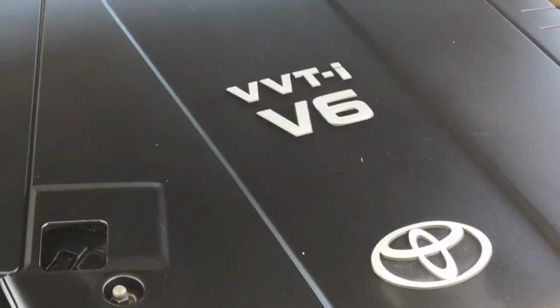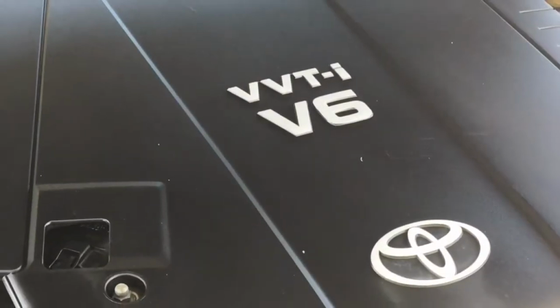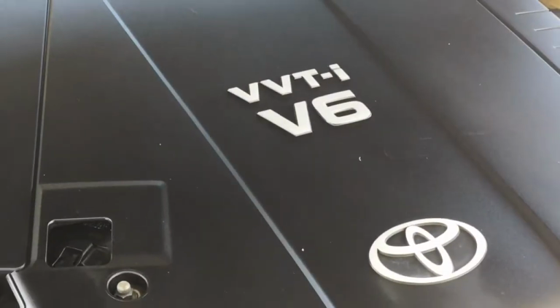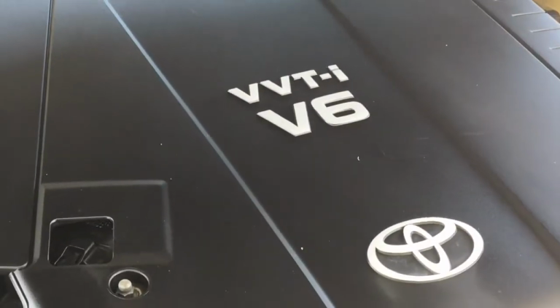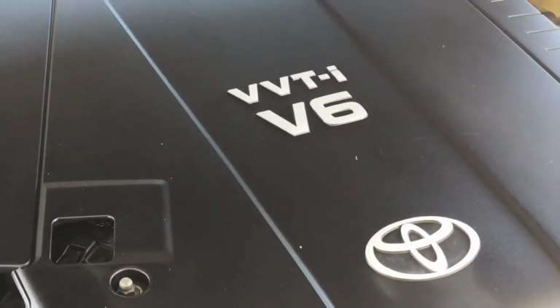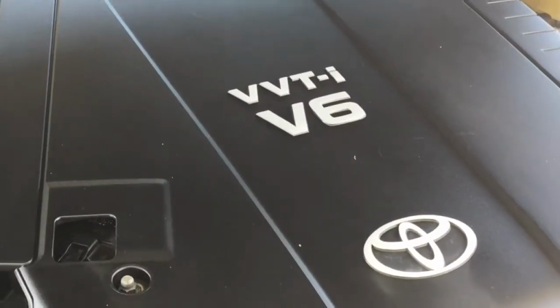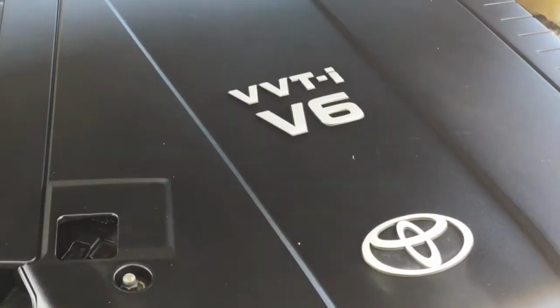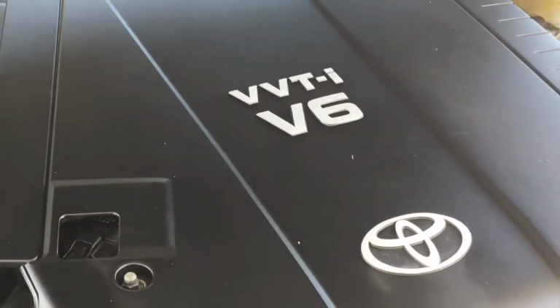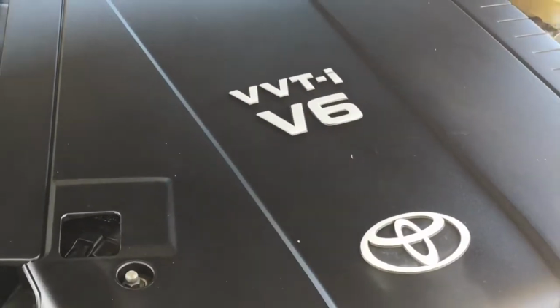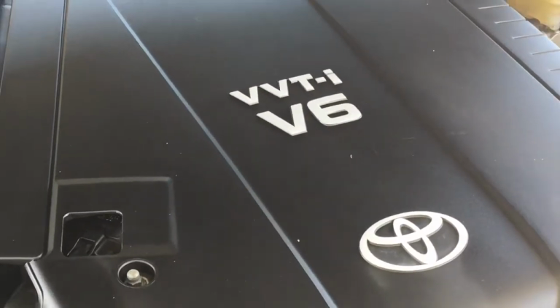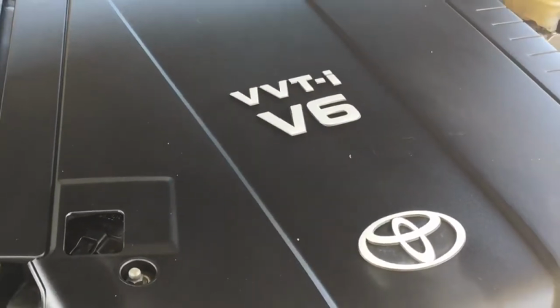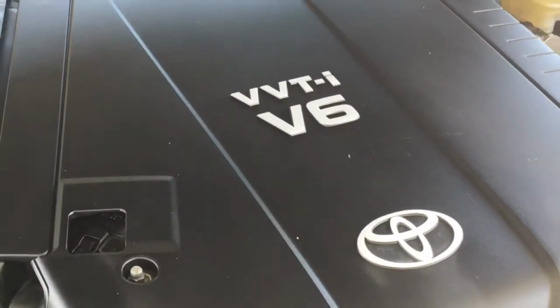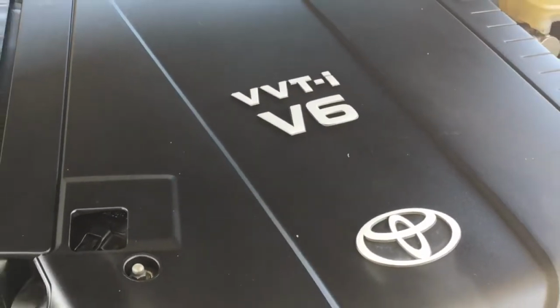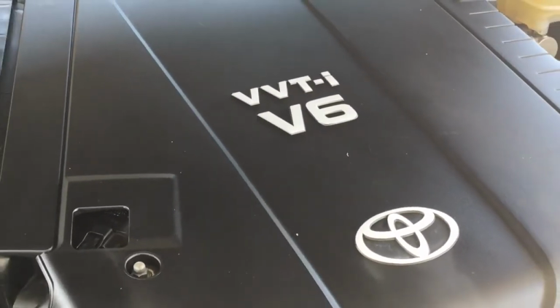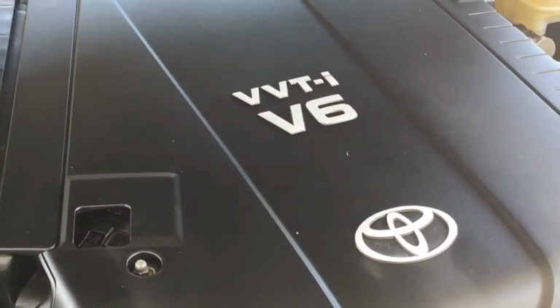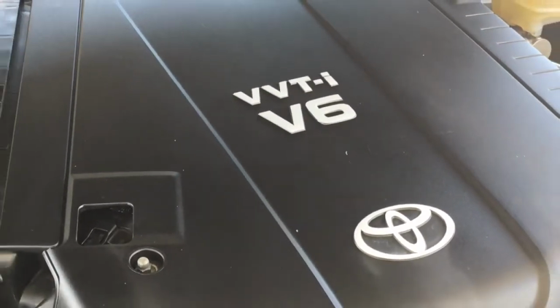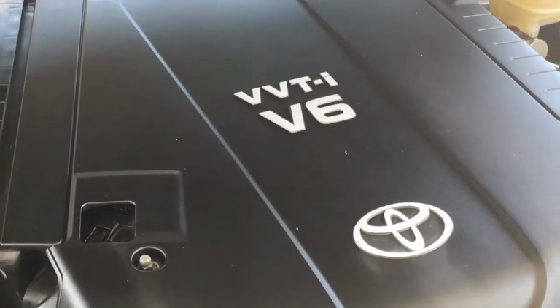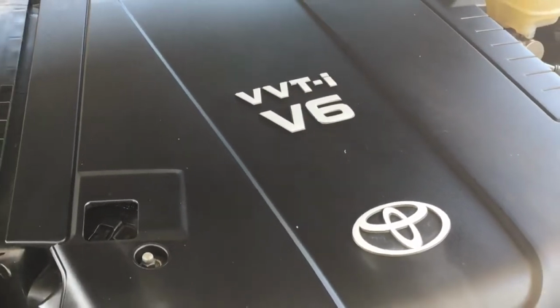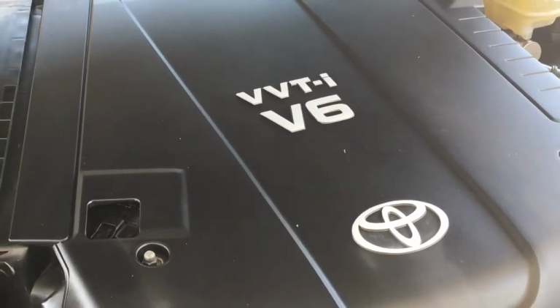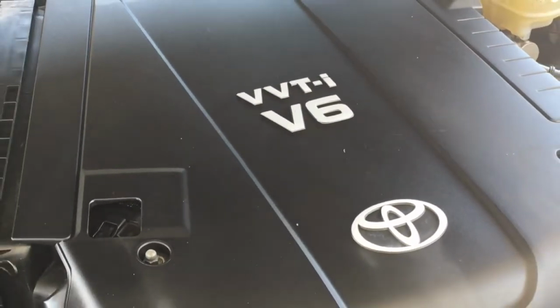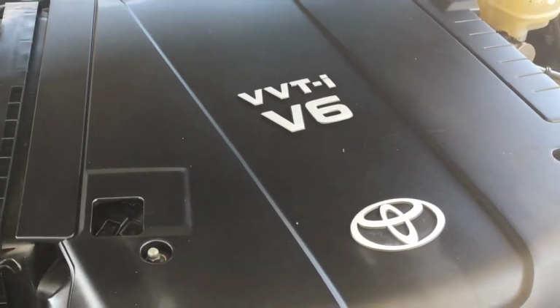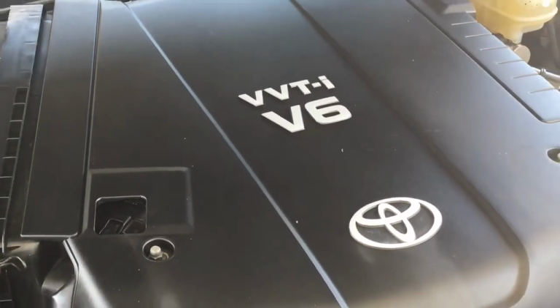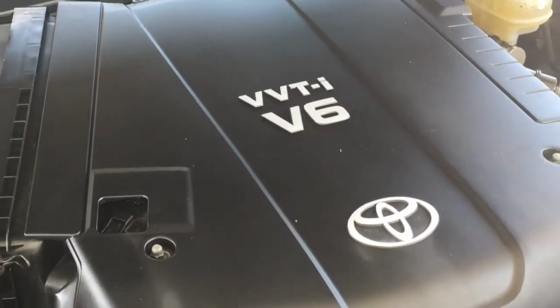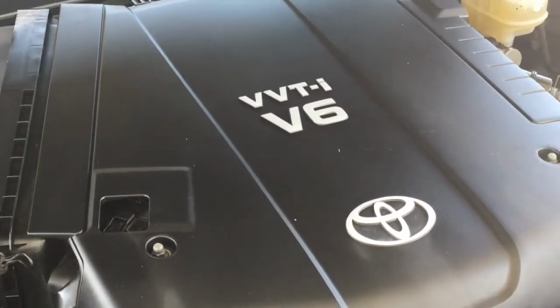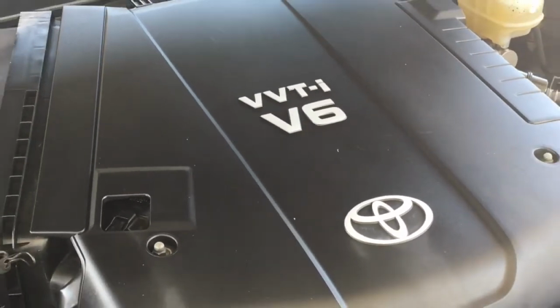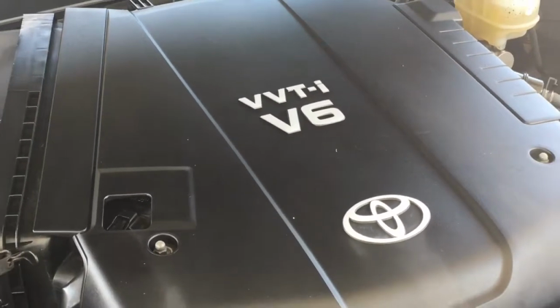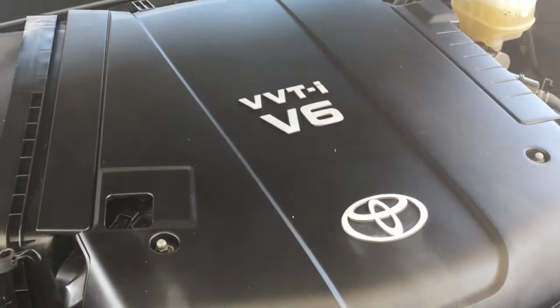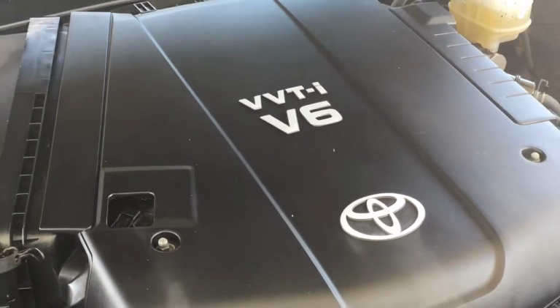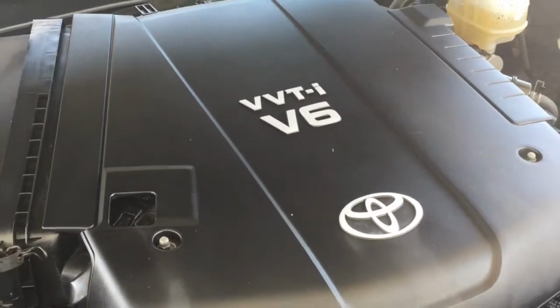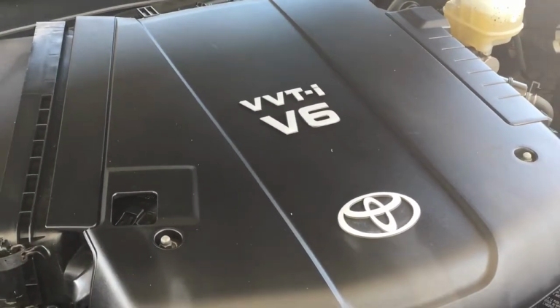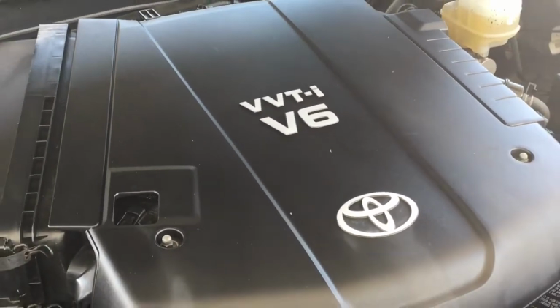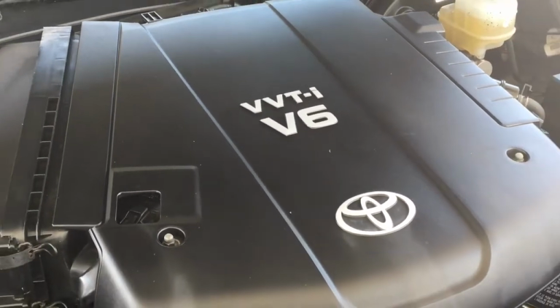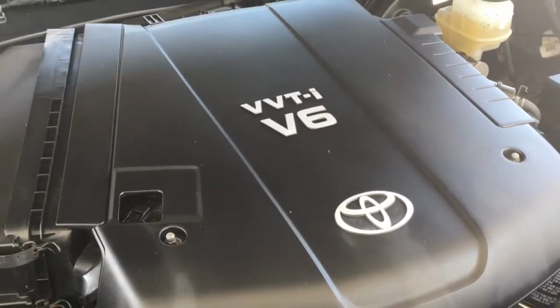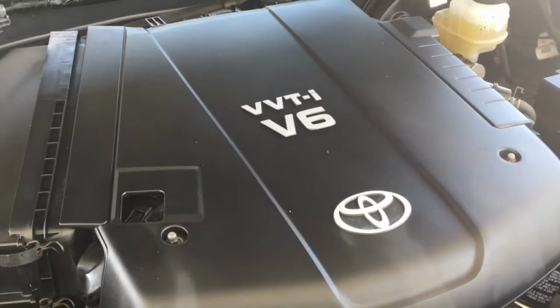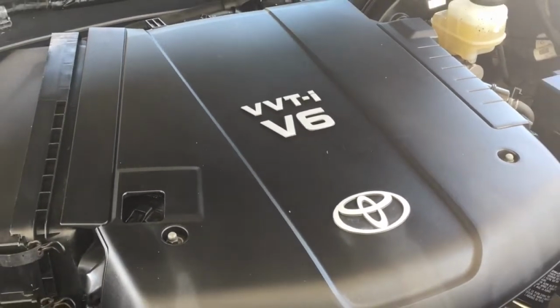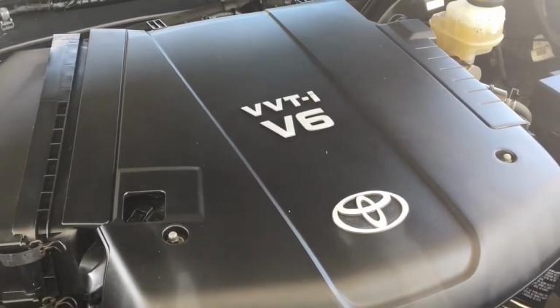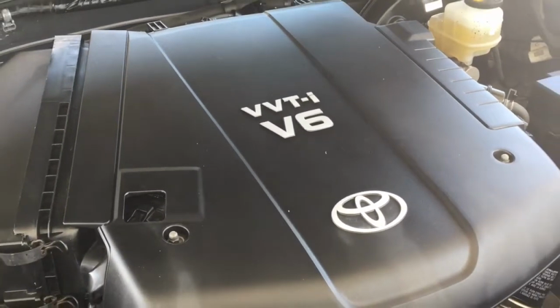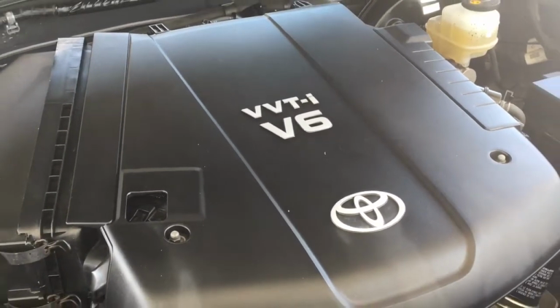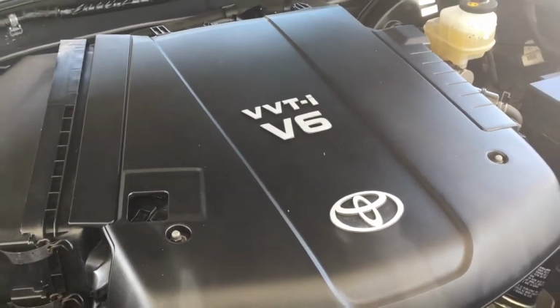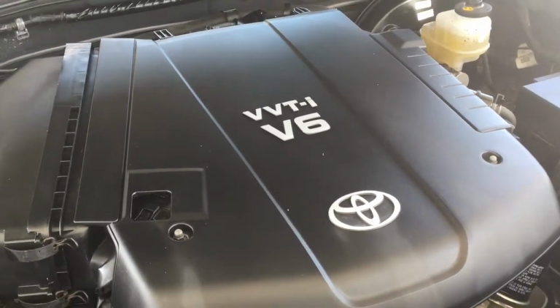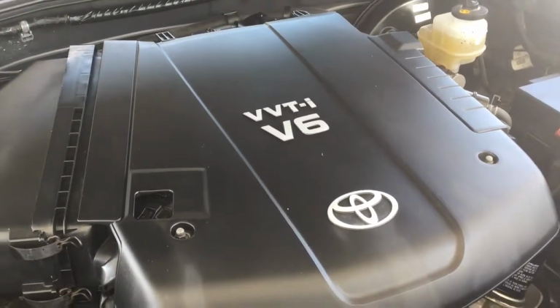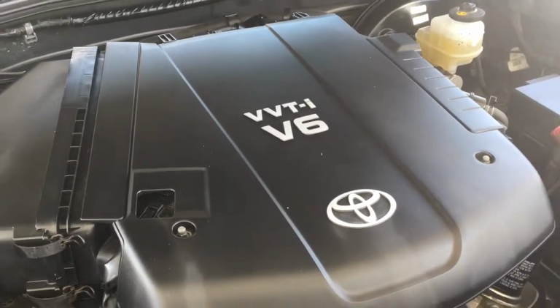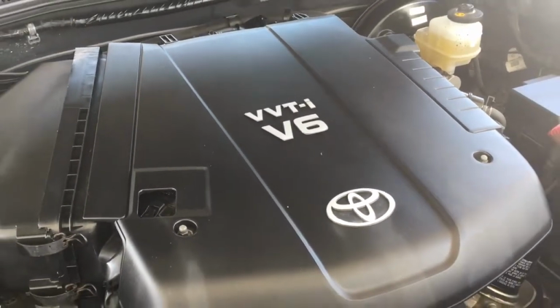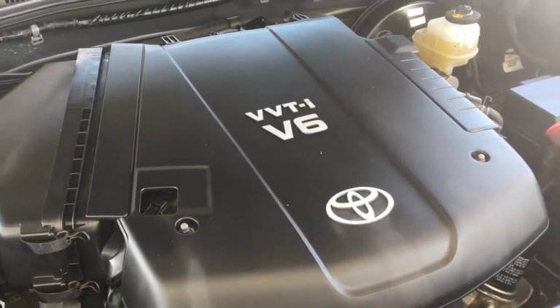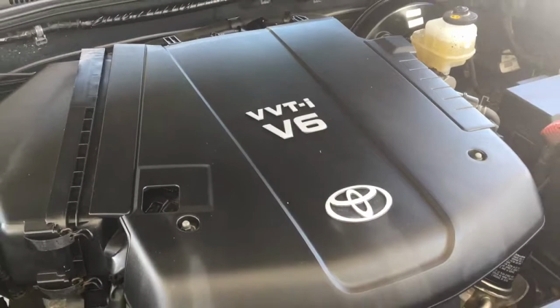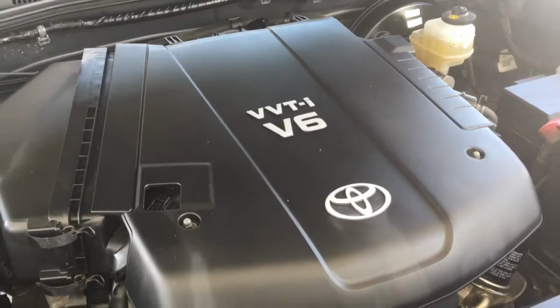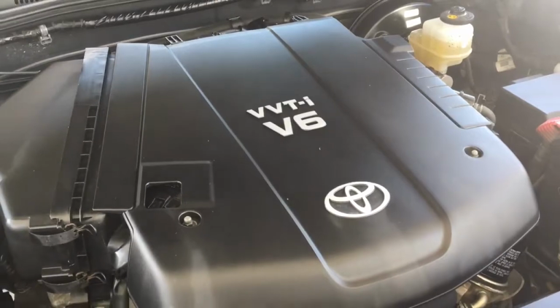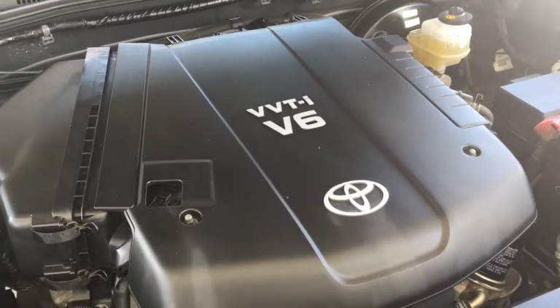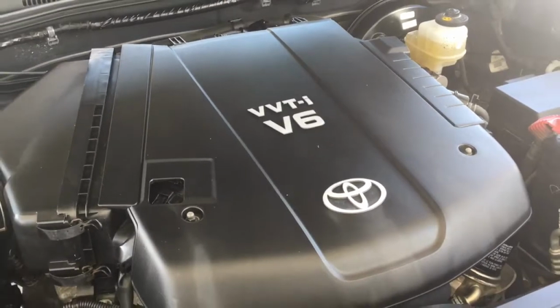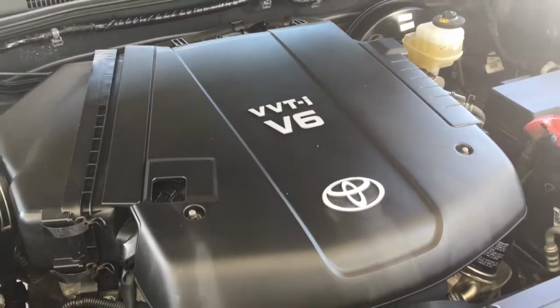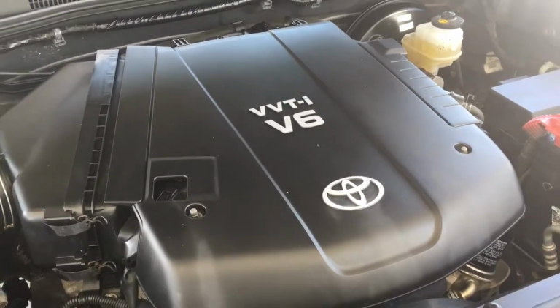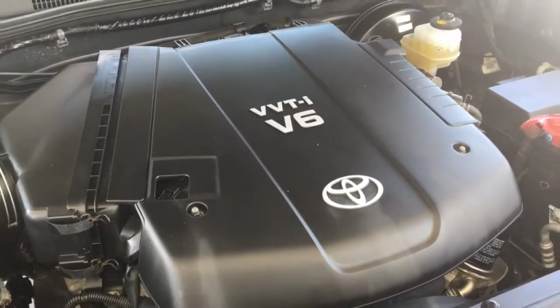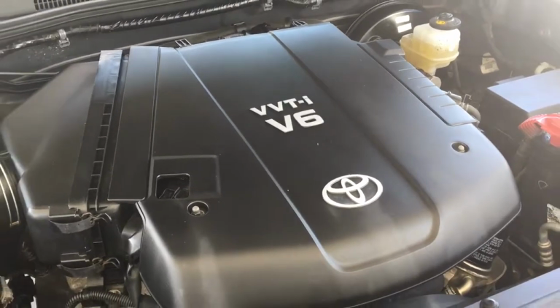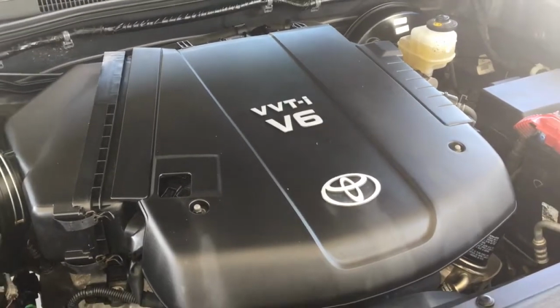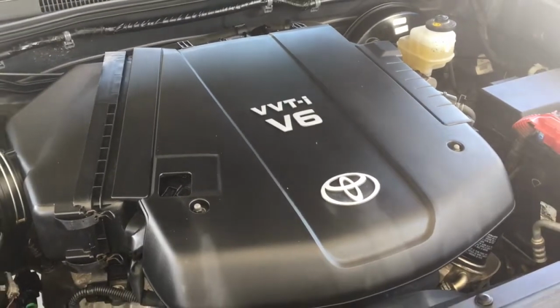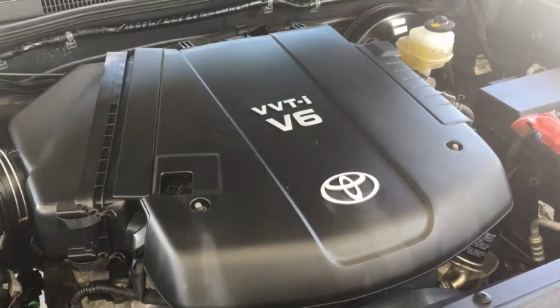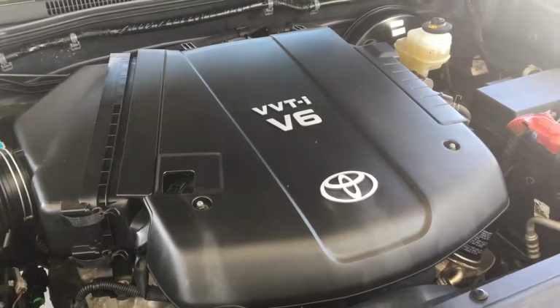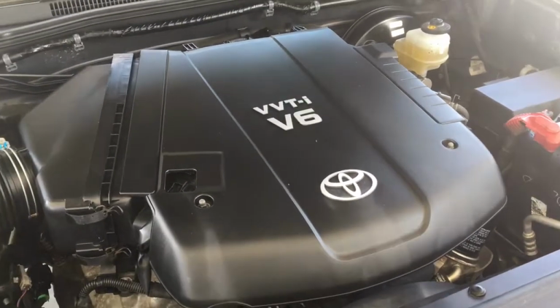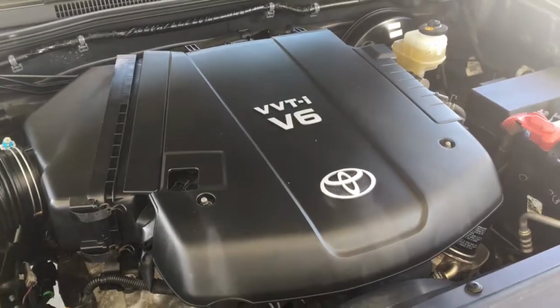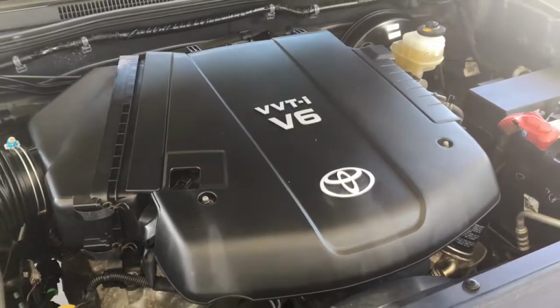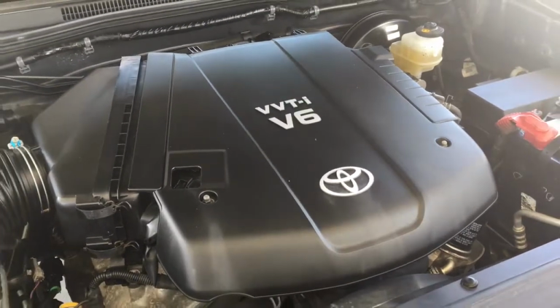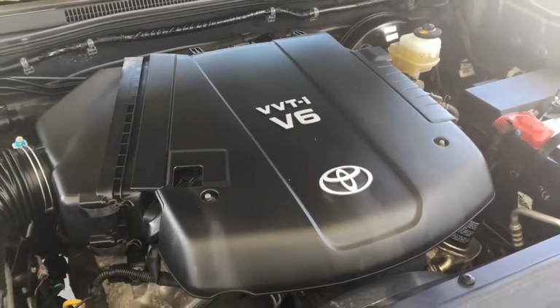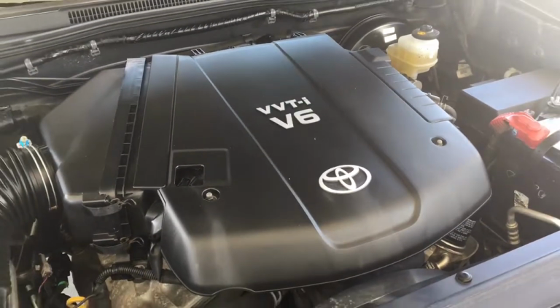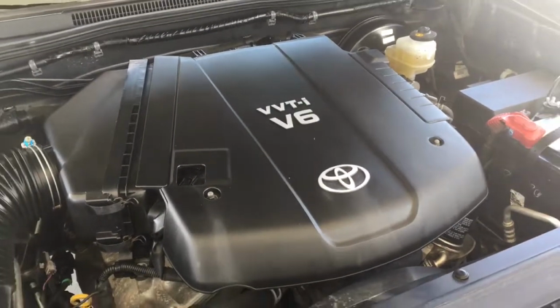The engine bay is clean and power comes from a 4.0L V6 mated to a 5-speed automatic transmission and 4-wheel drive.